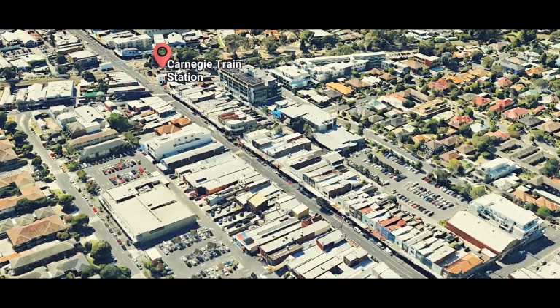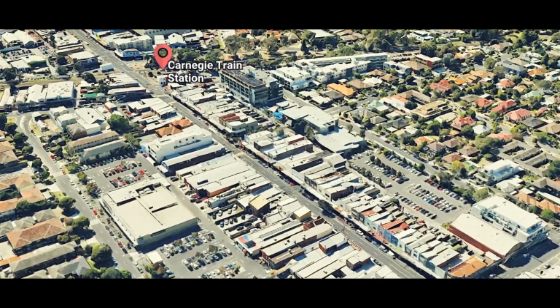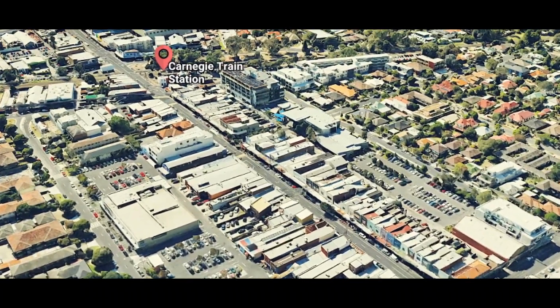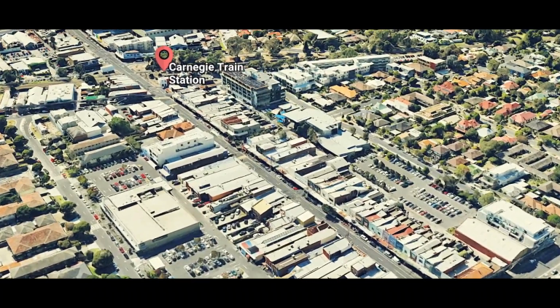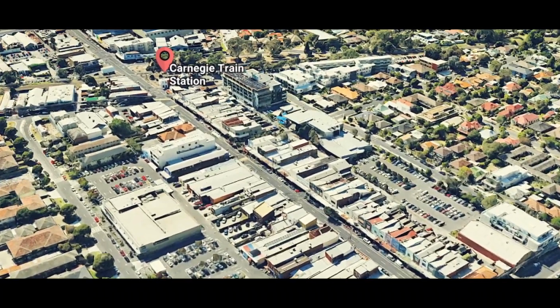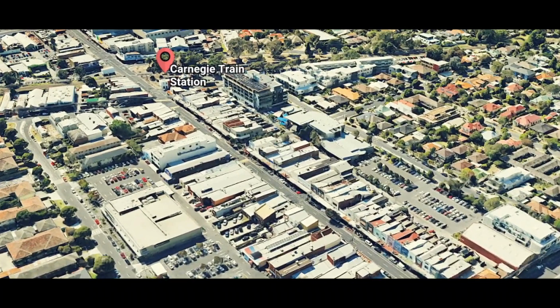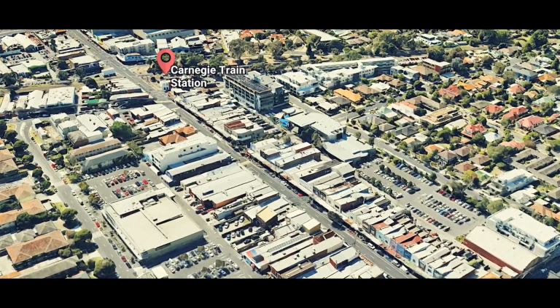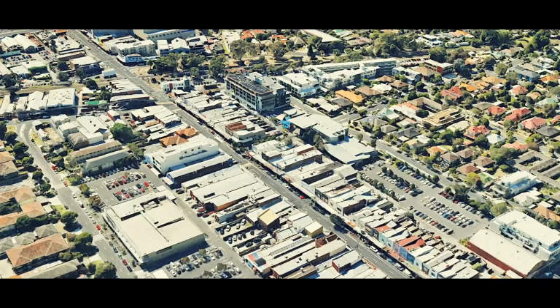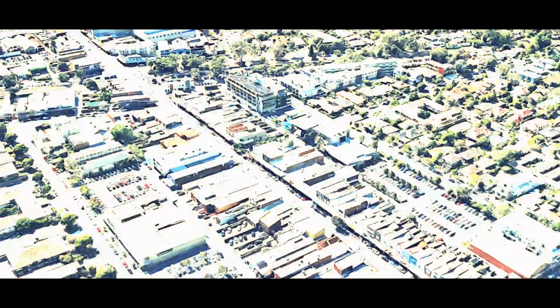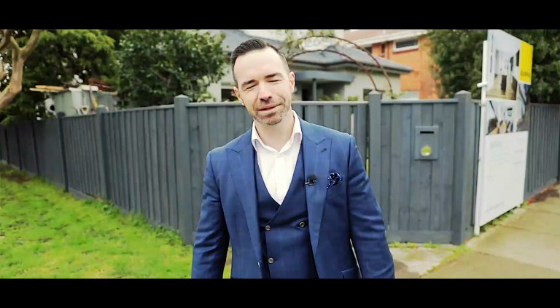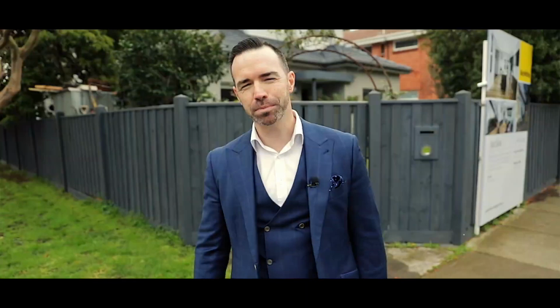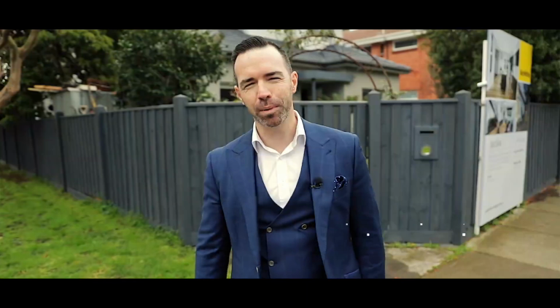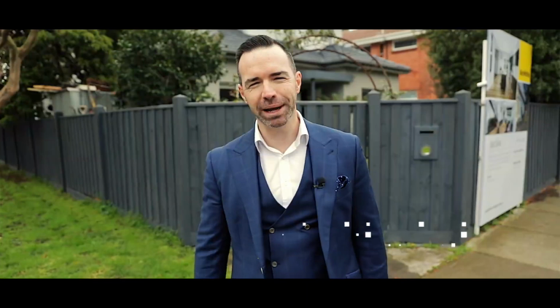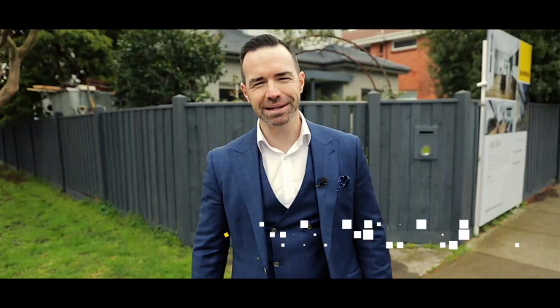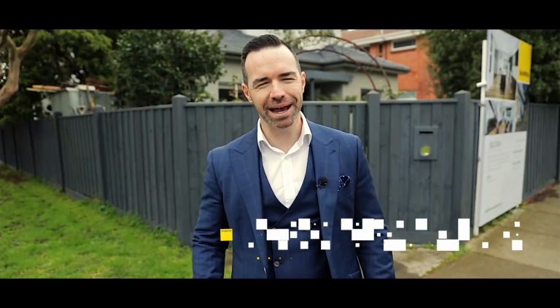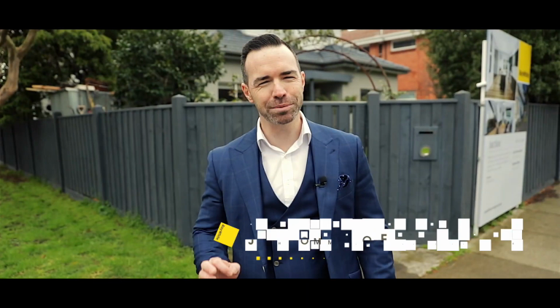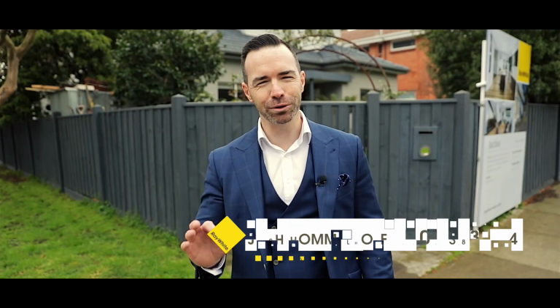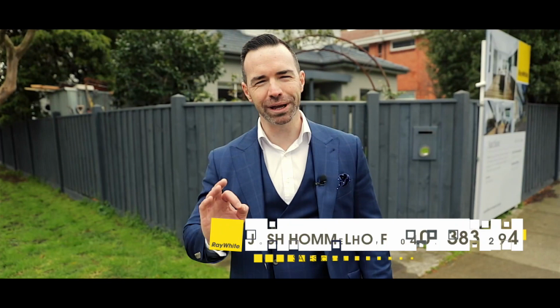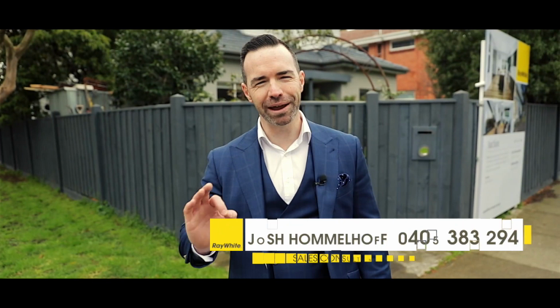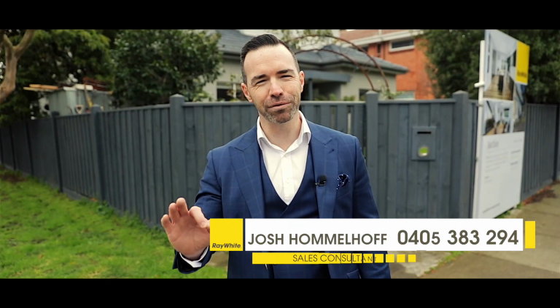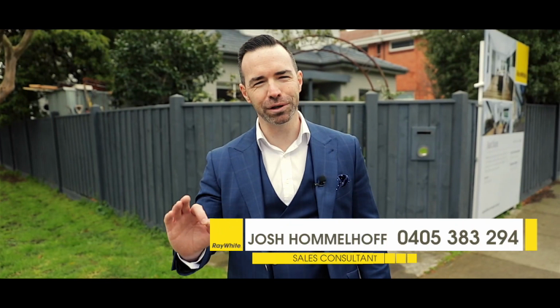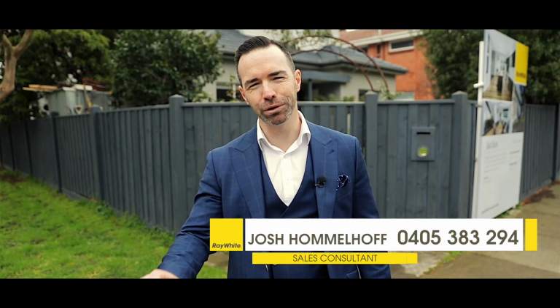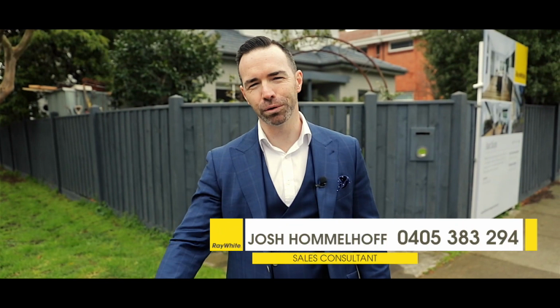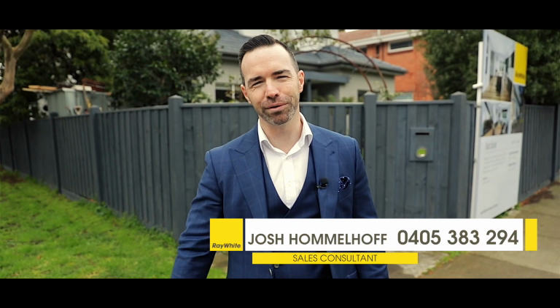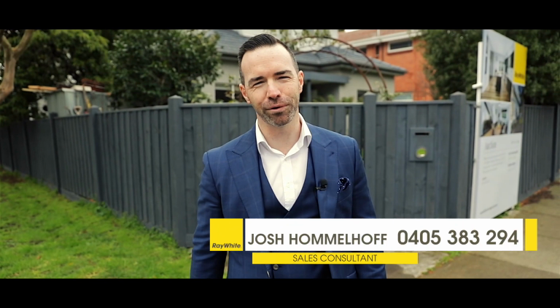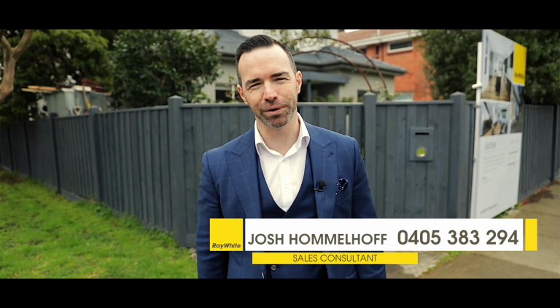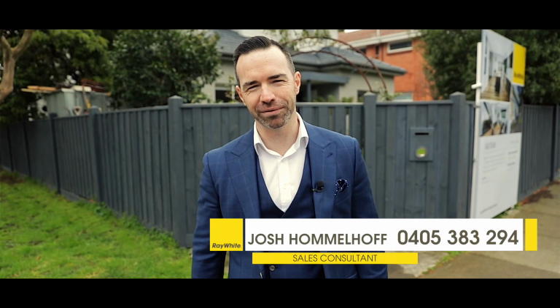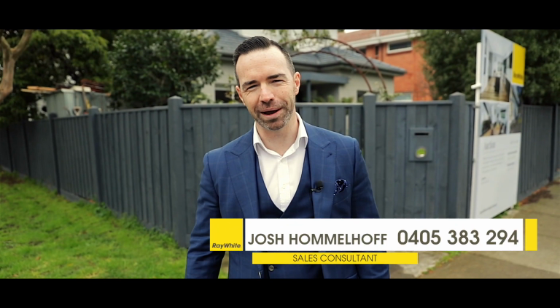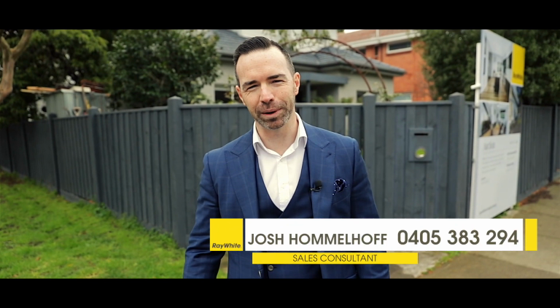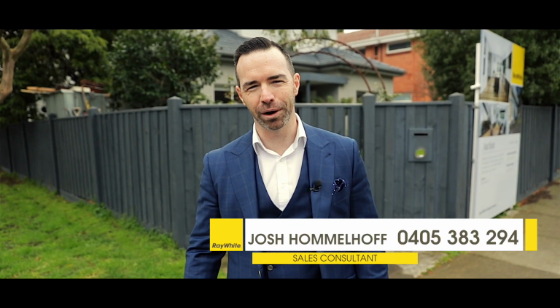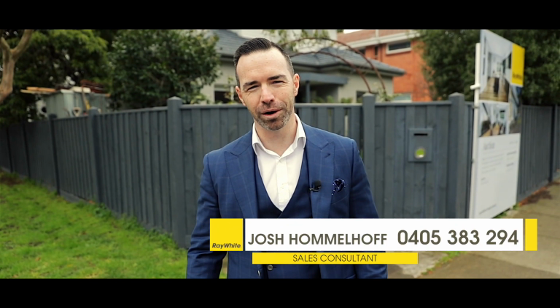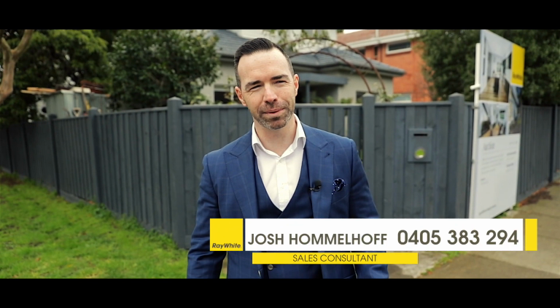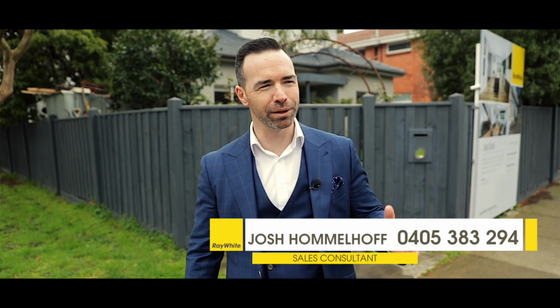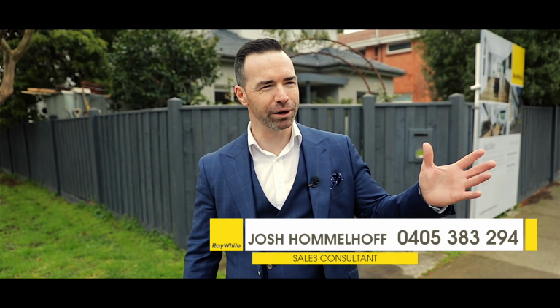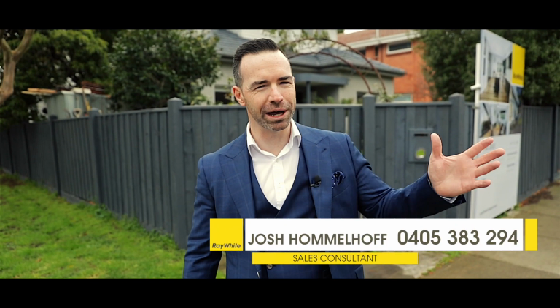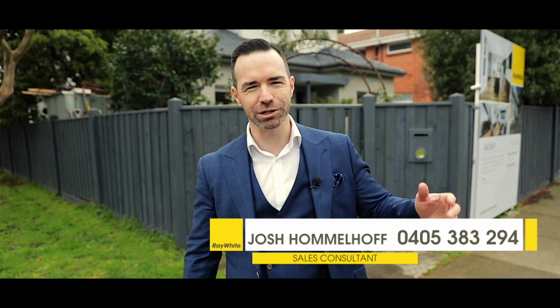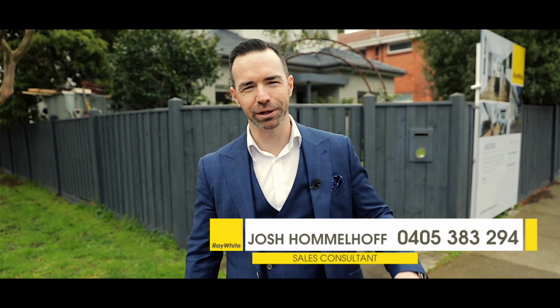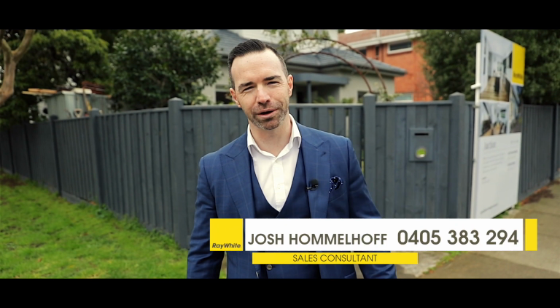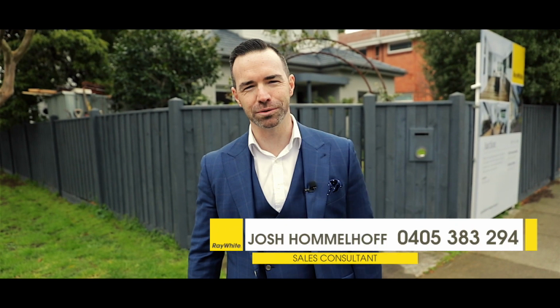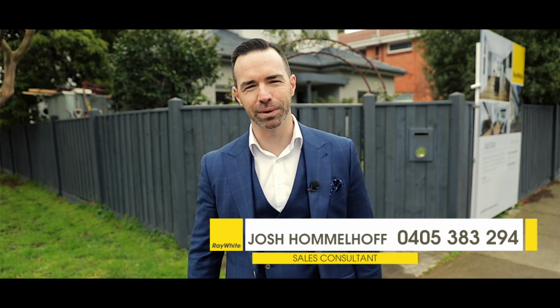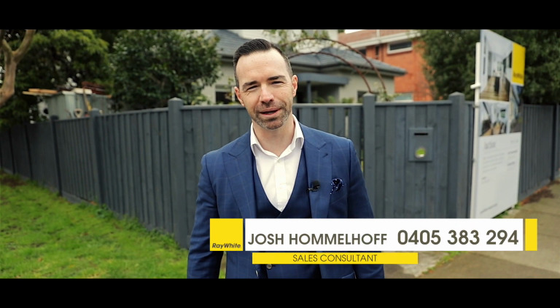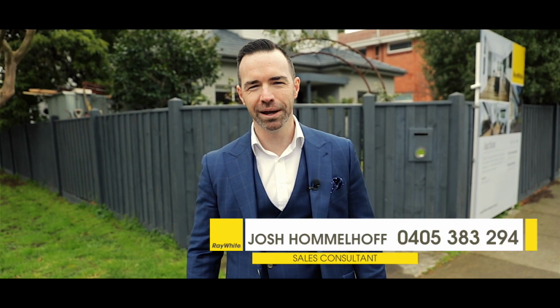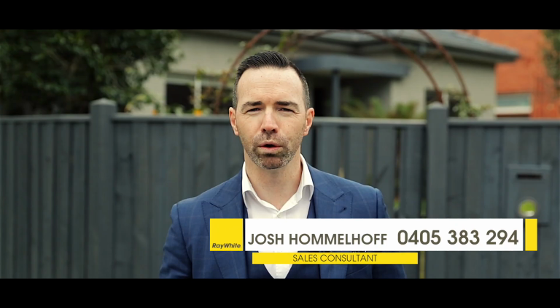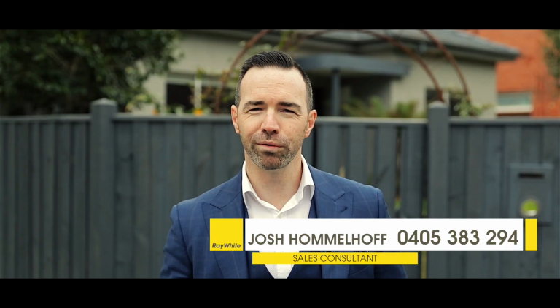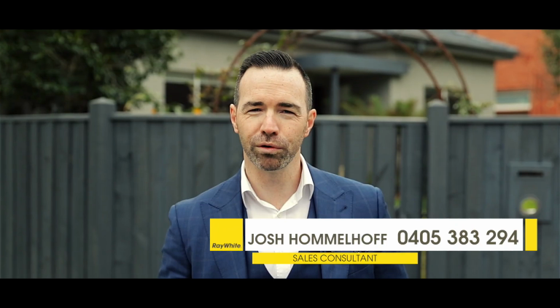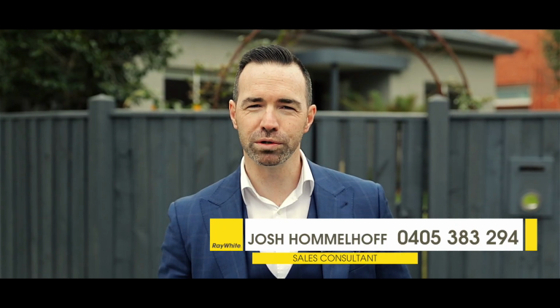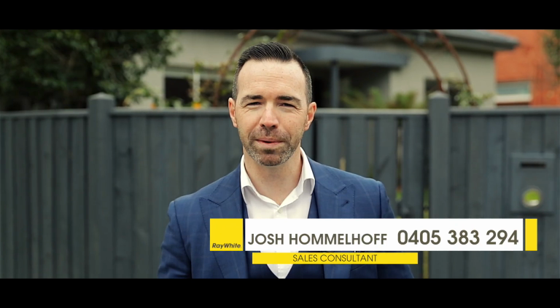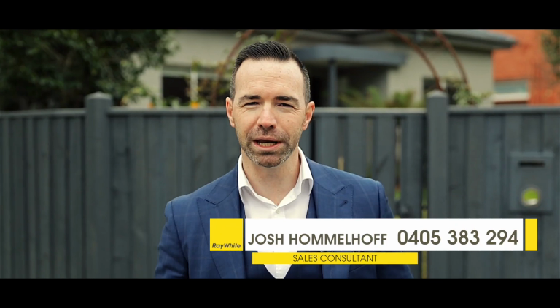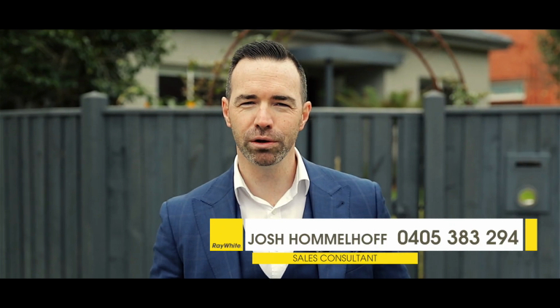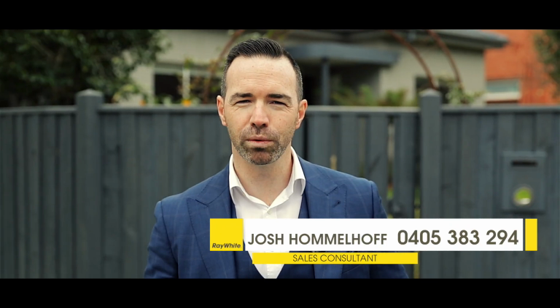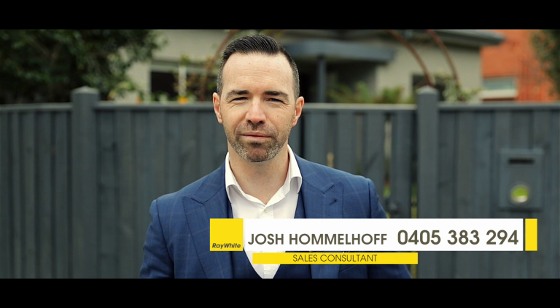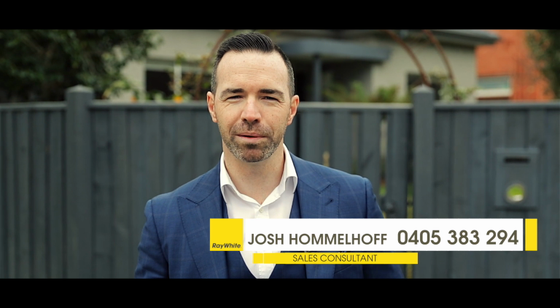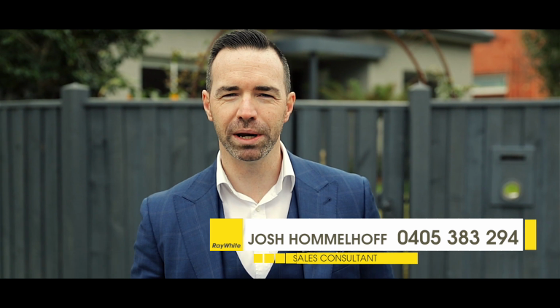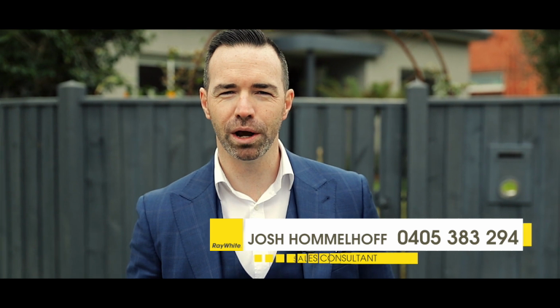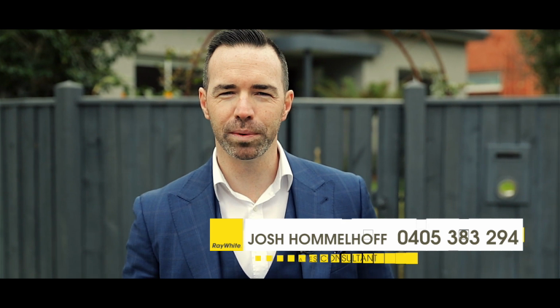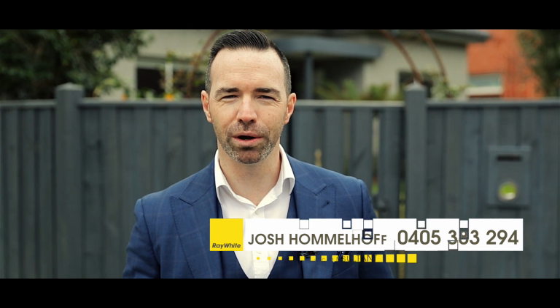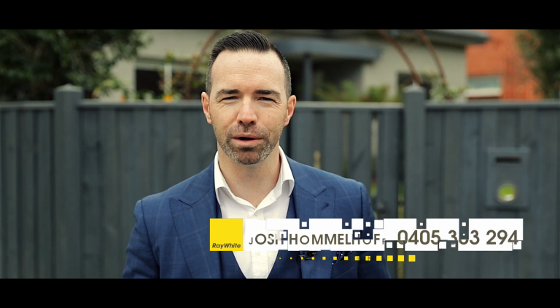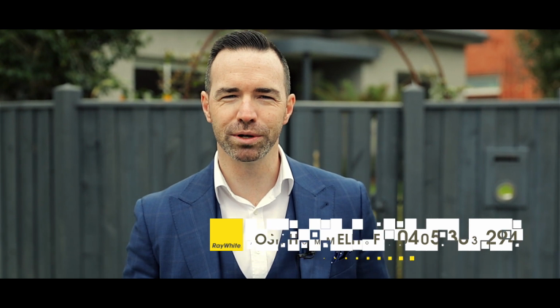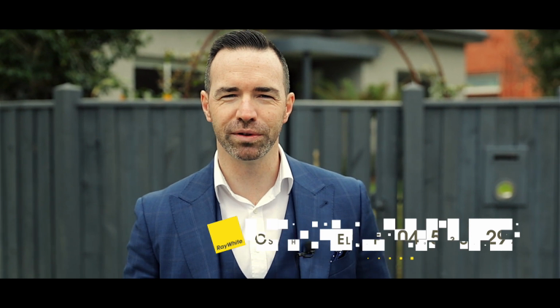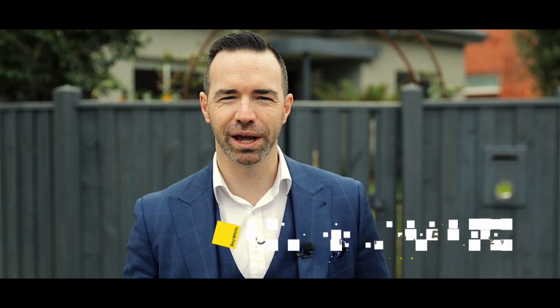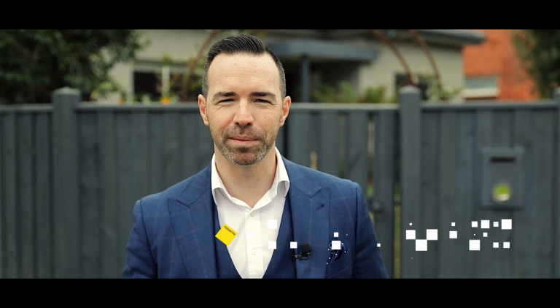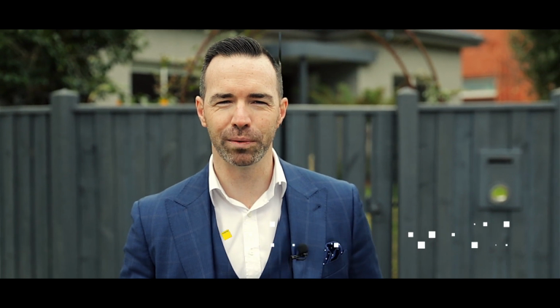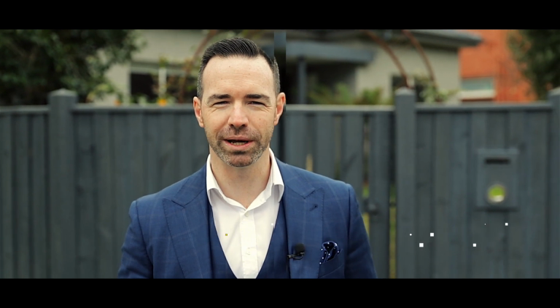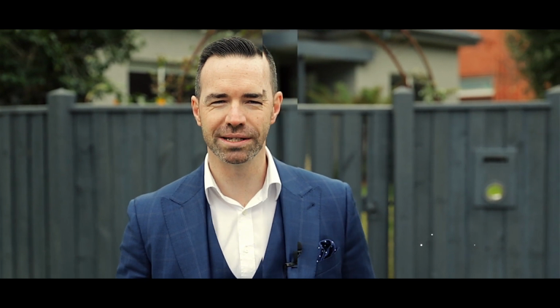Thanks for taking the tour. This property has absolutely everything you're looking for in a family home and the location that goes with it. We're looking forward to meeting you at one of our many open homes over the coming weeks.